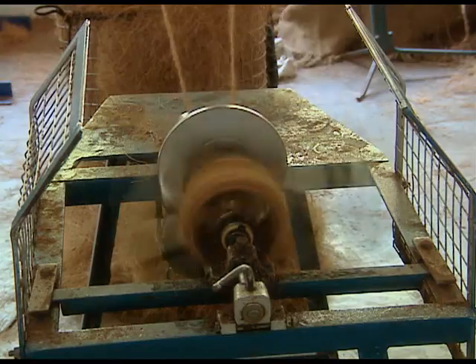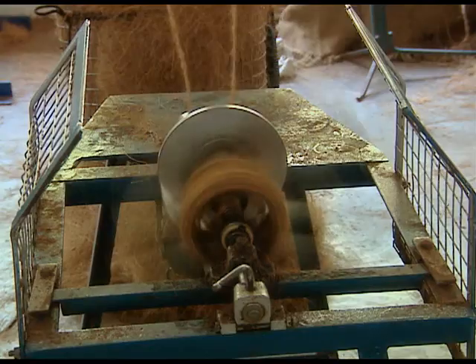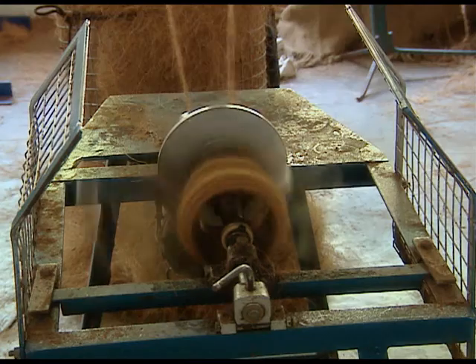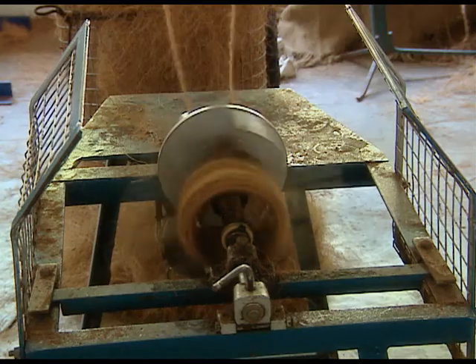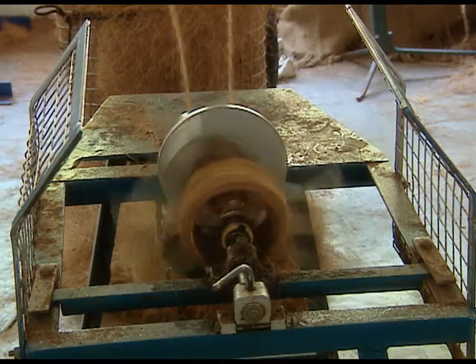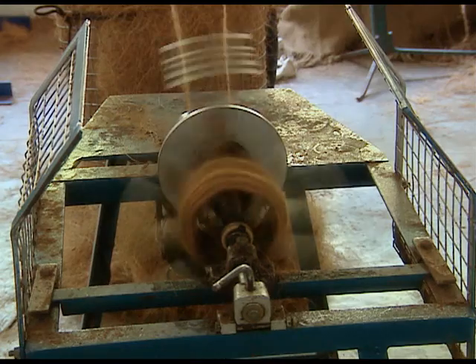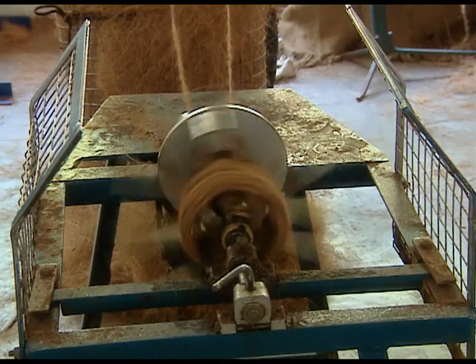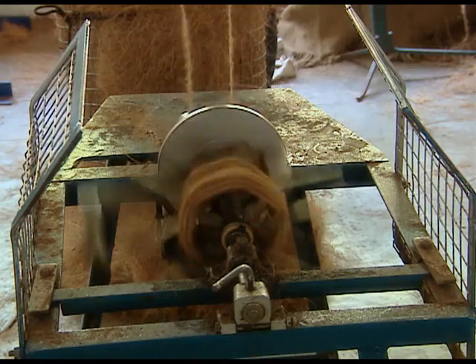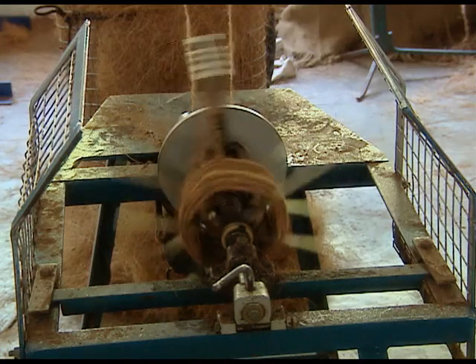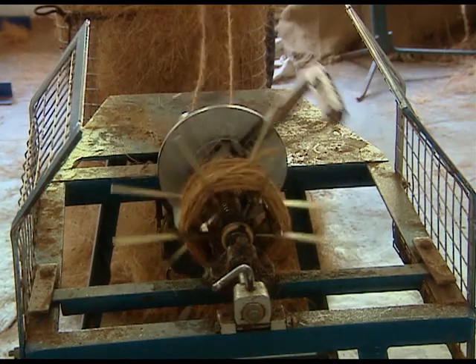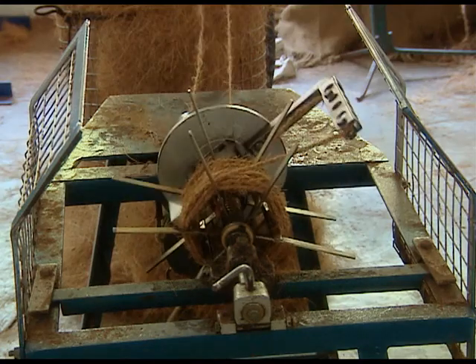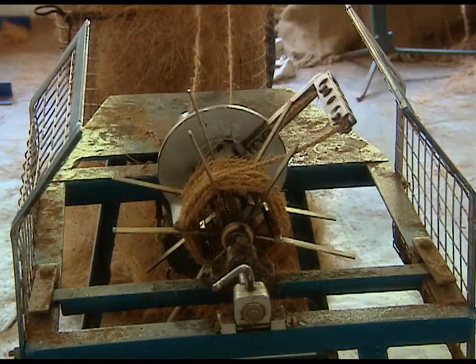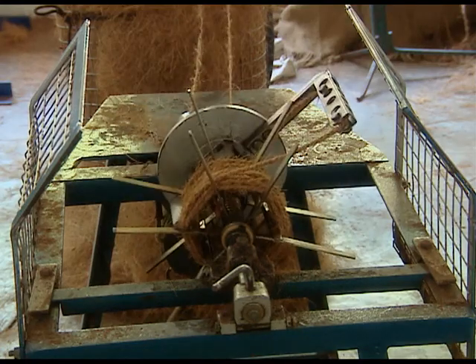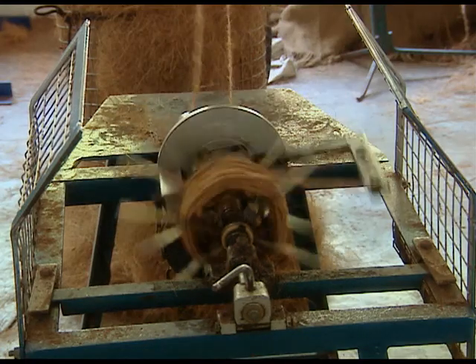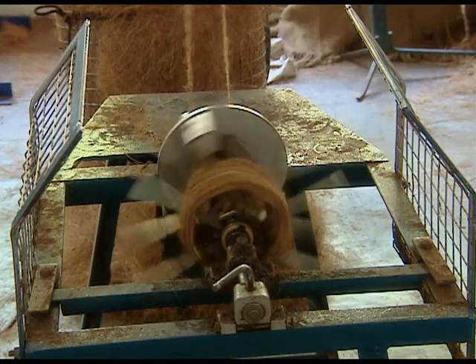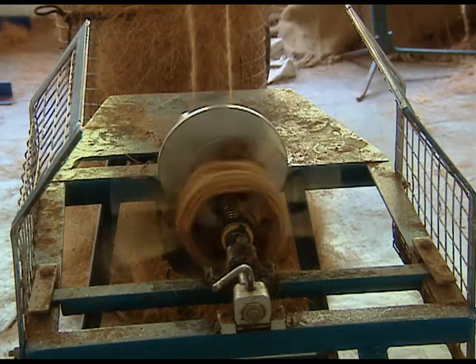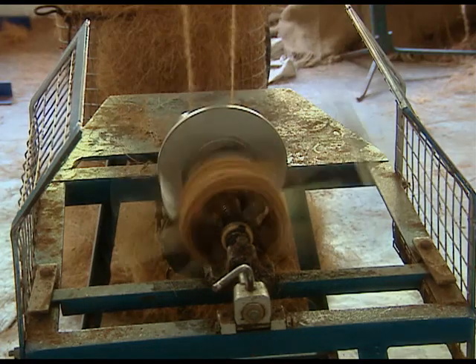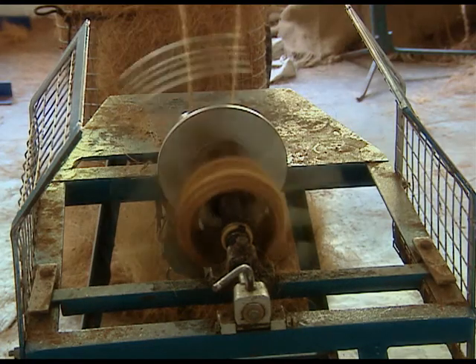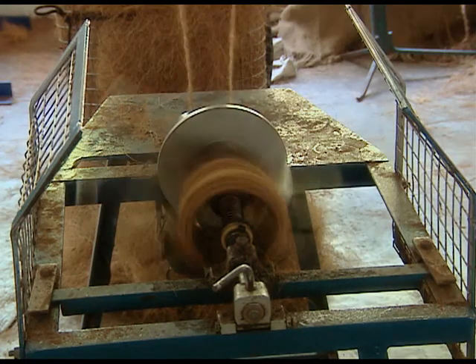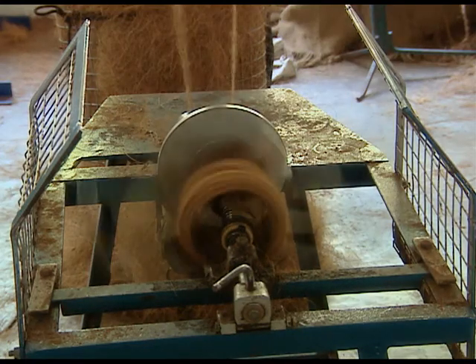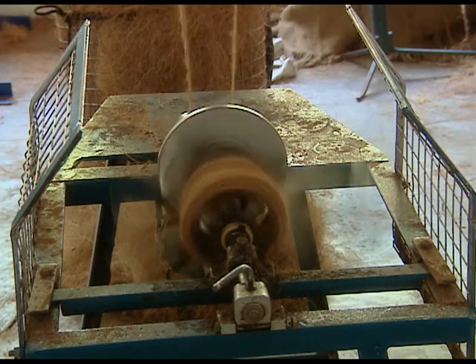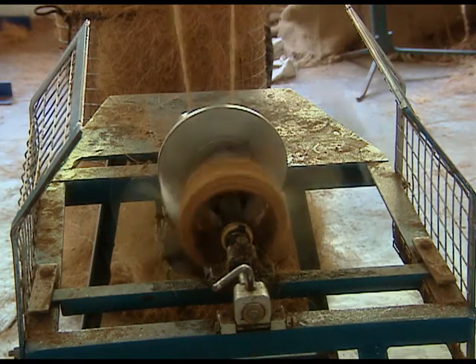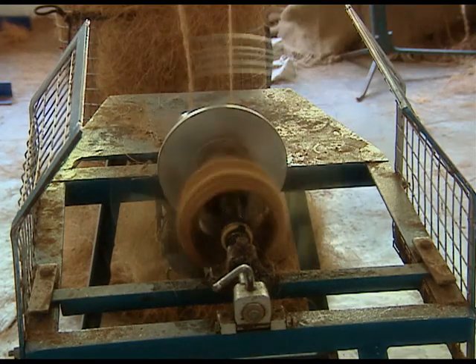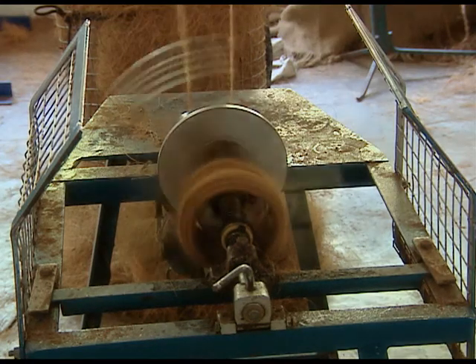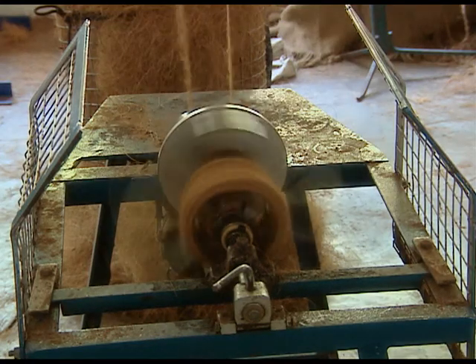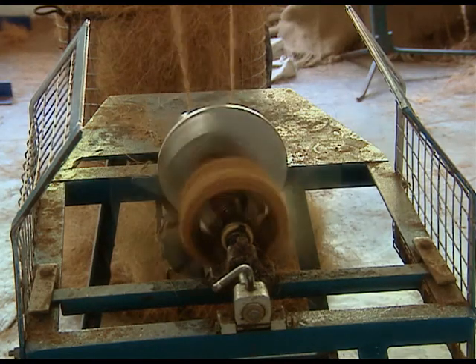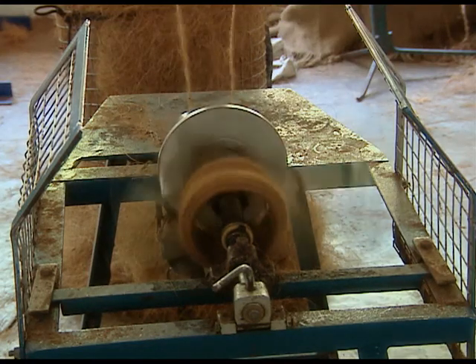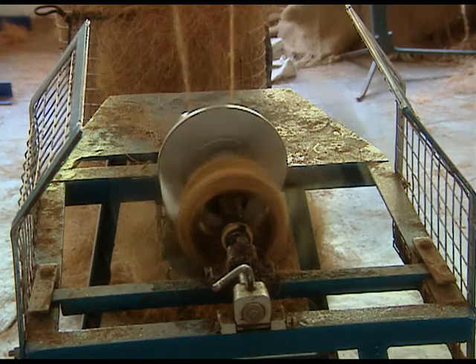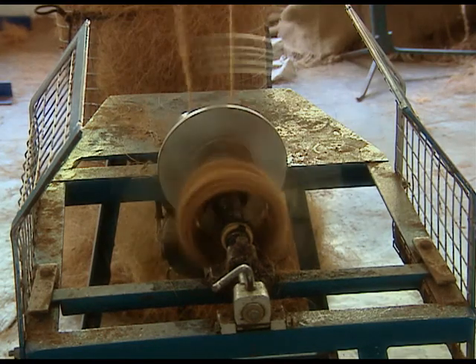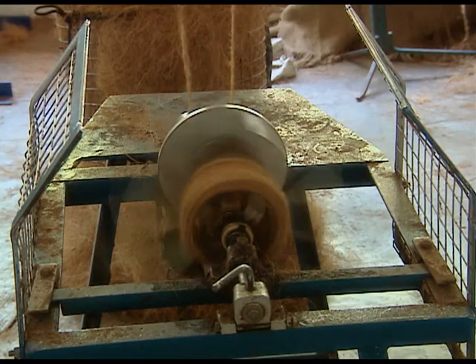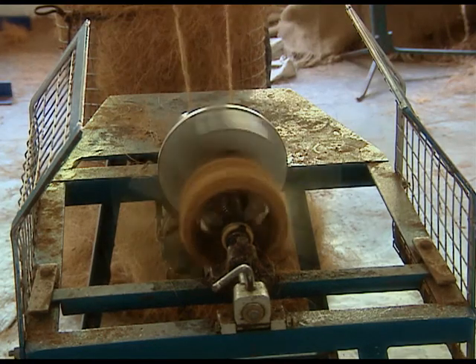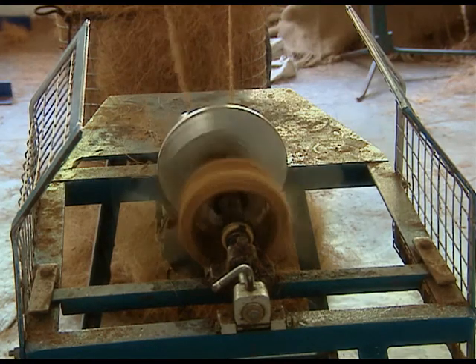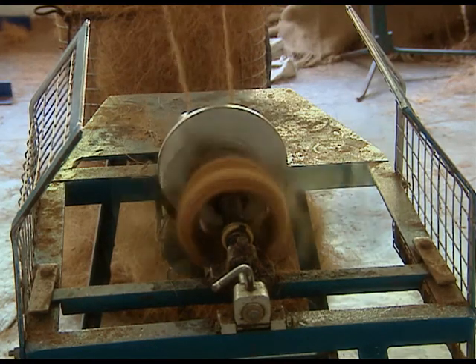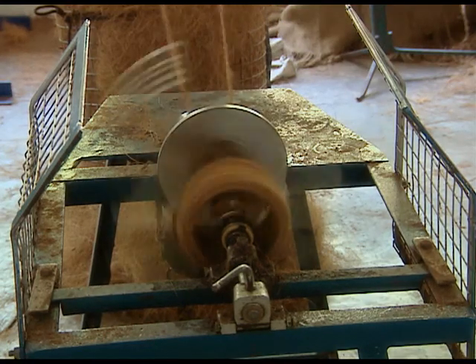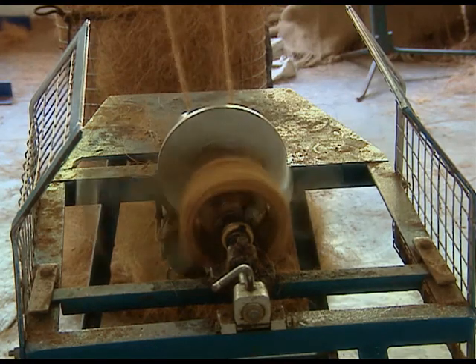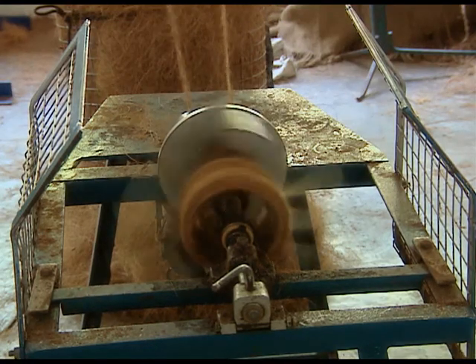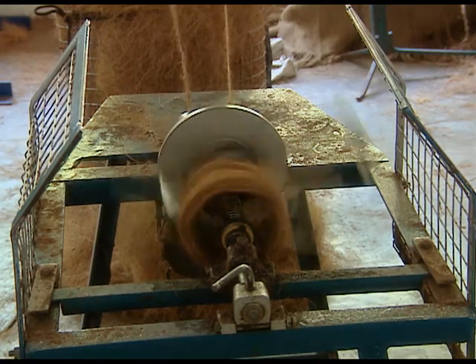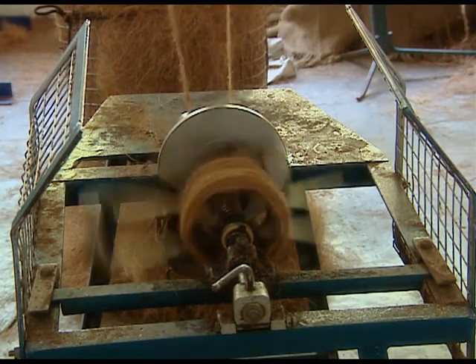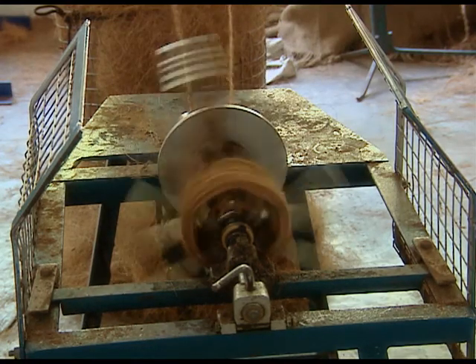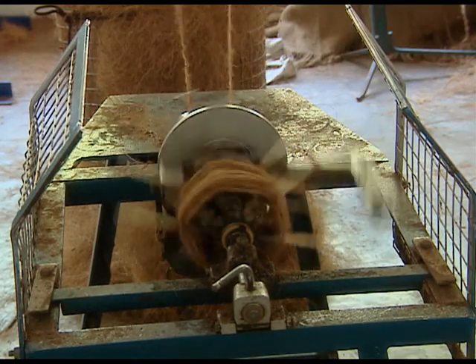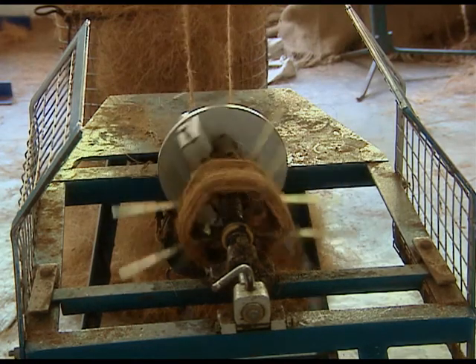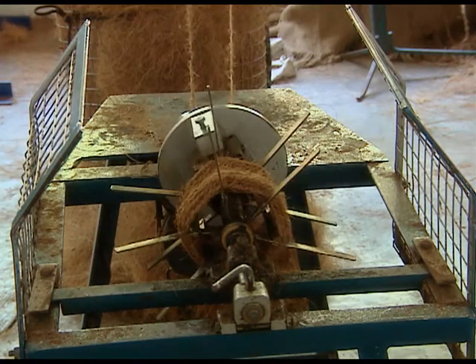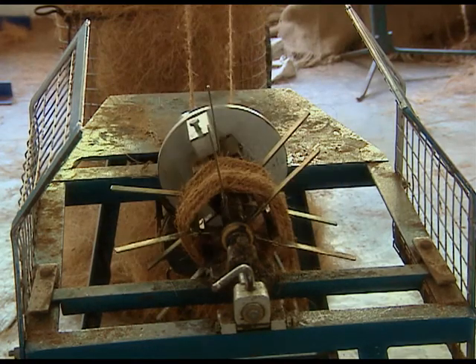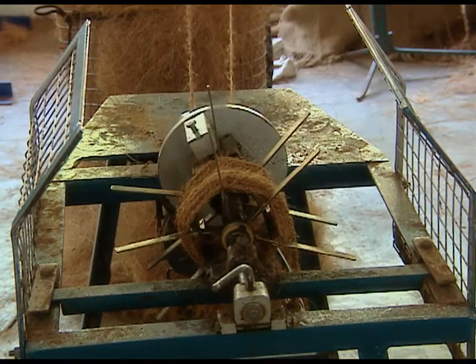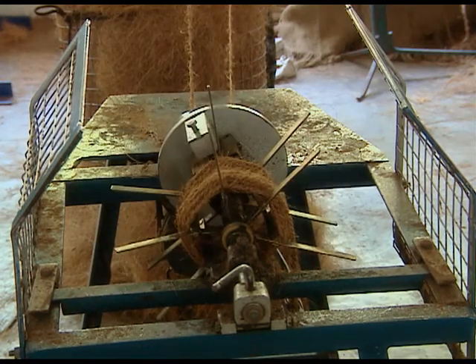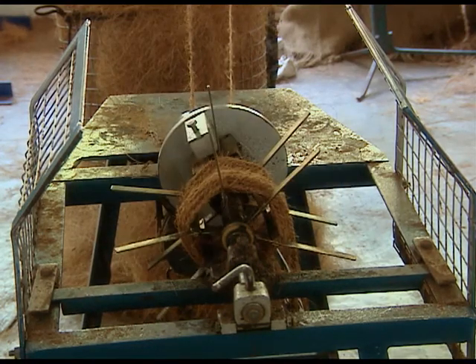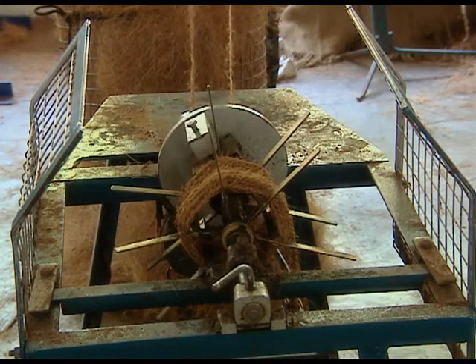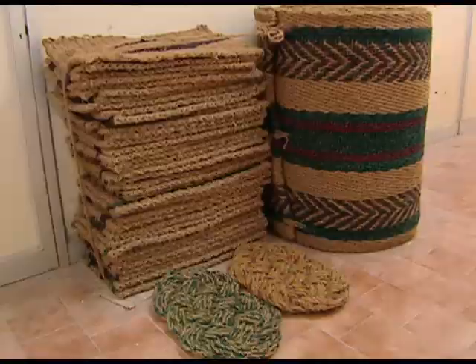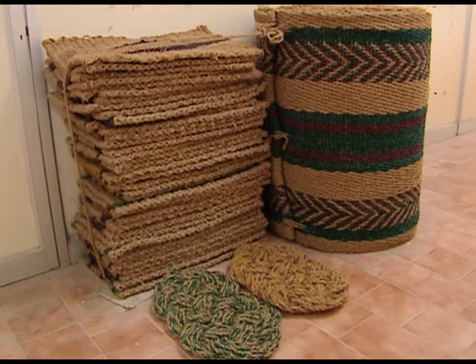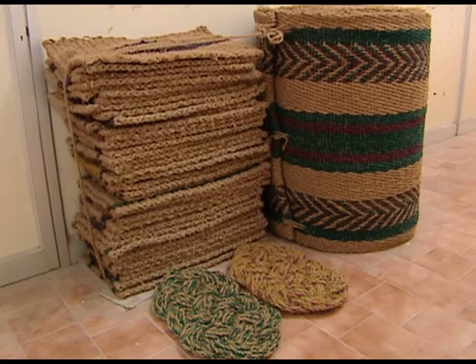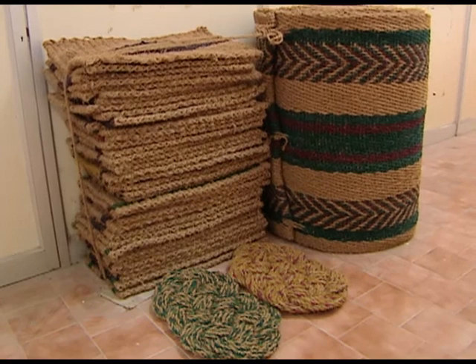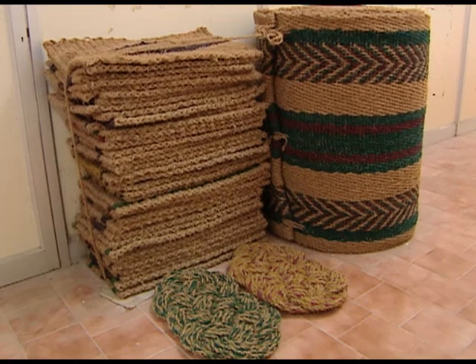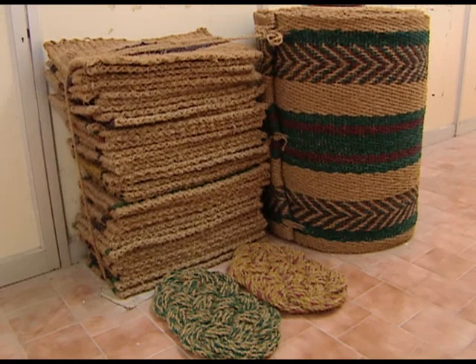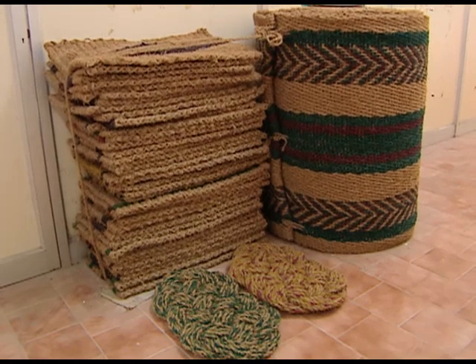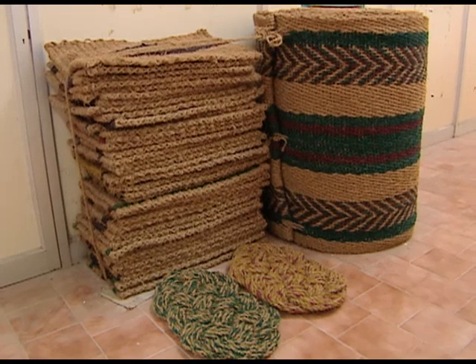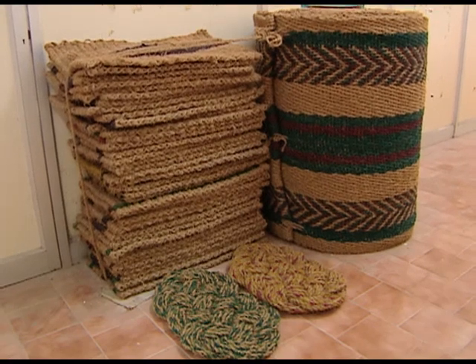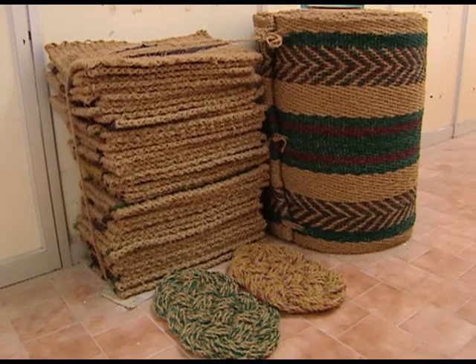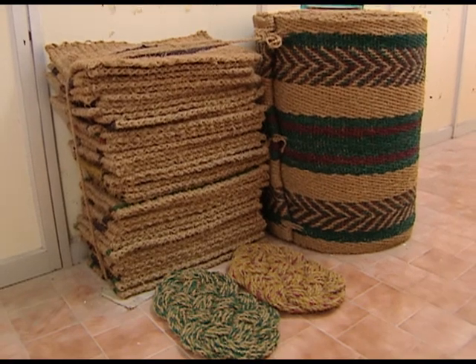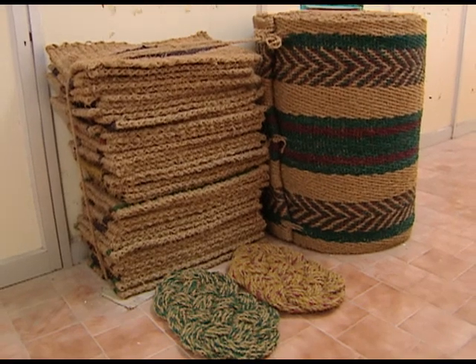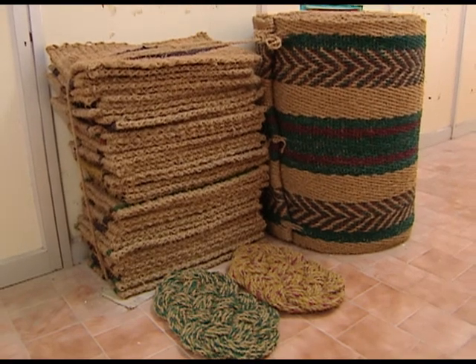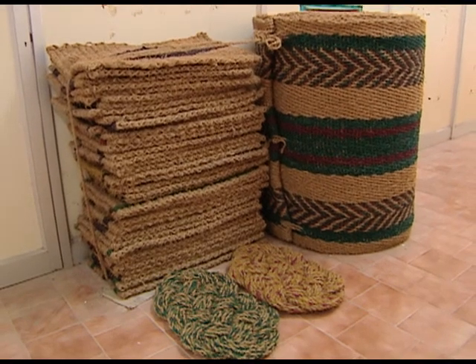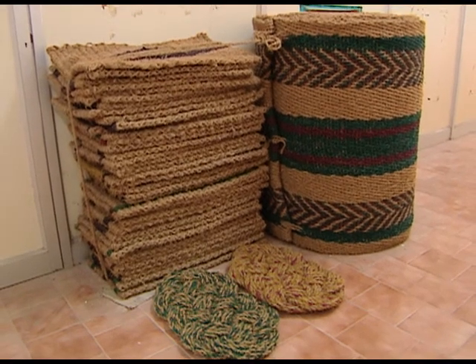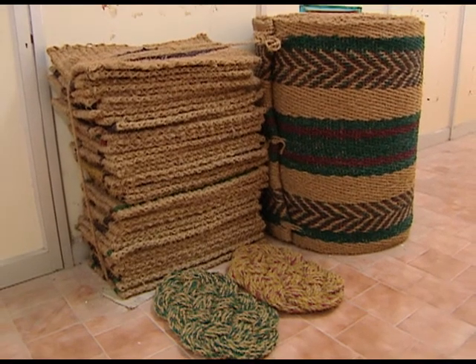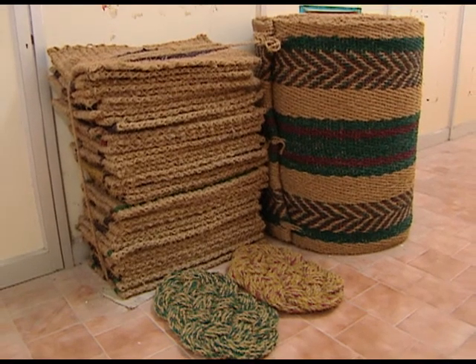These square rolls are sent to the mainland where value-added products like carpets and mats are made.